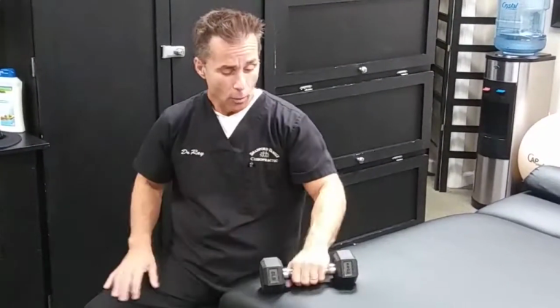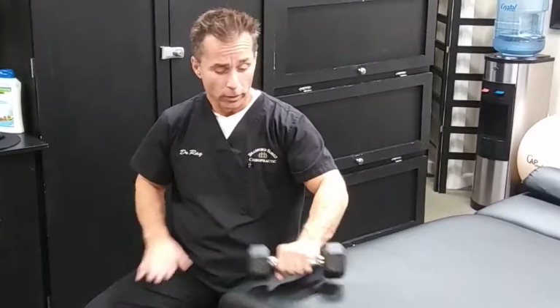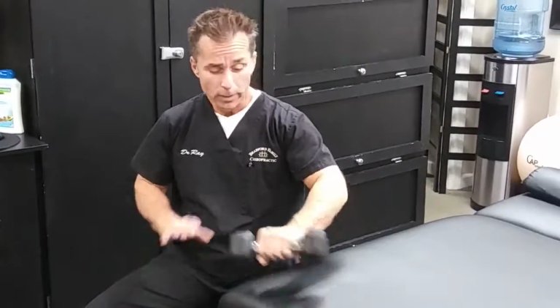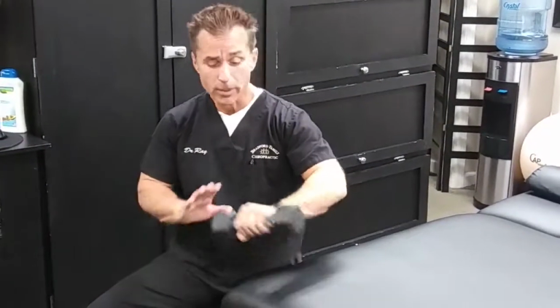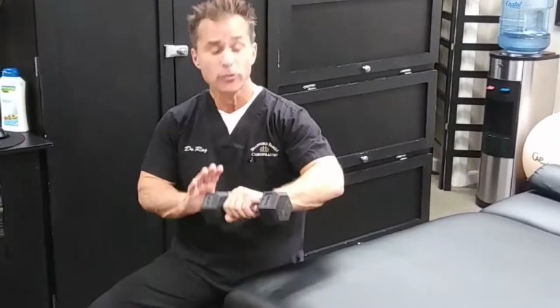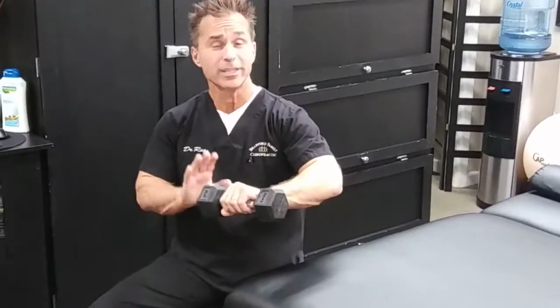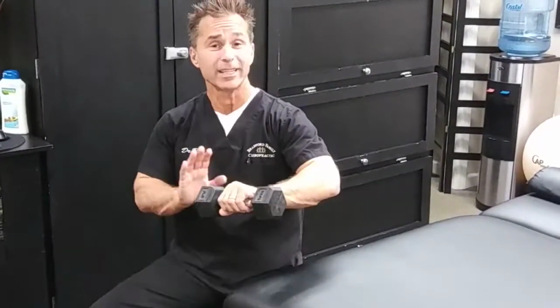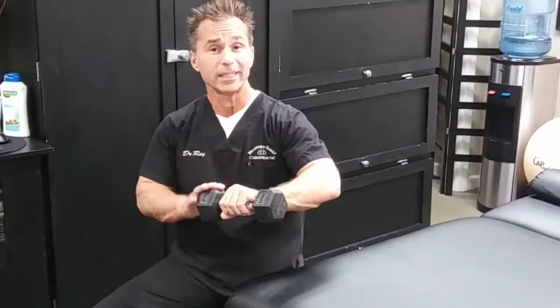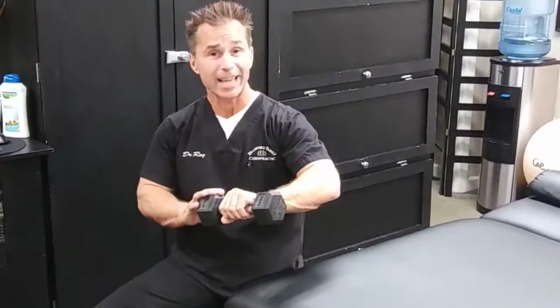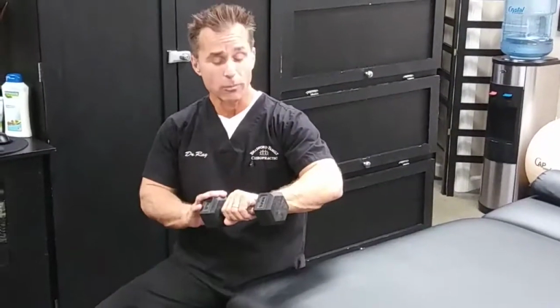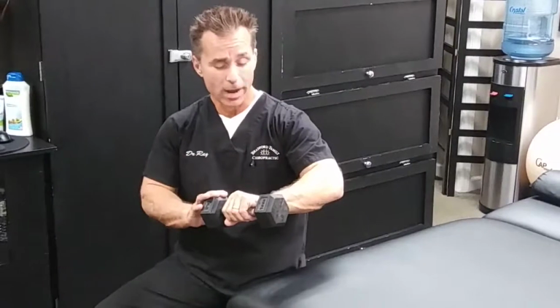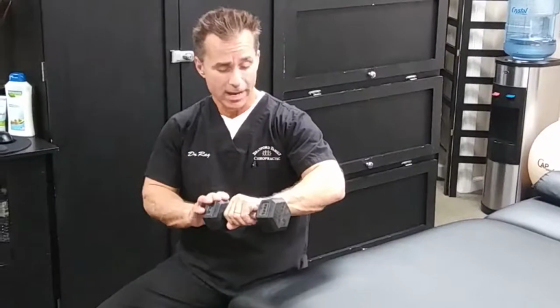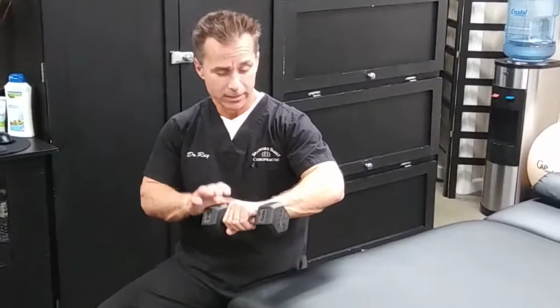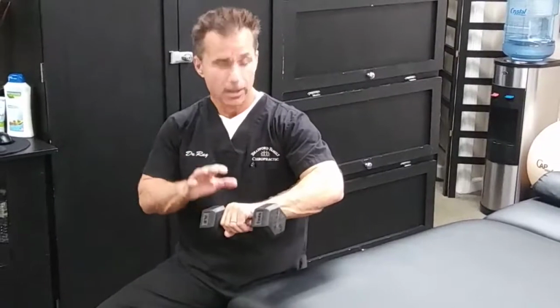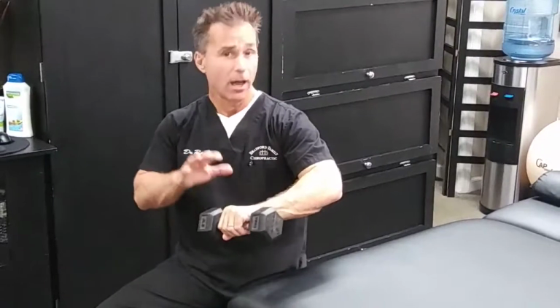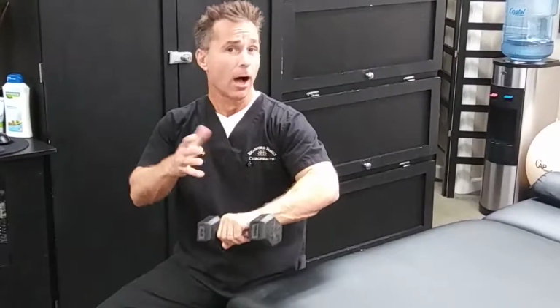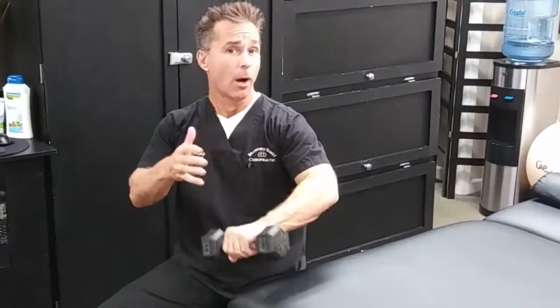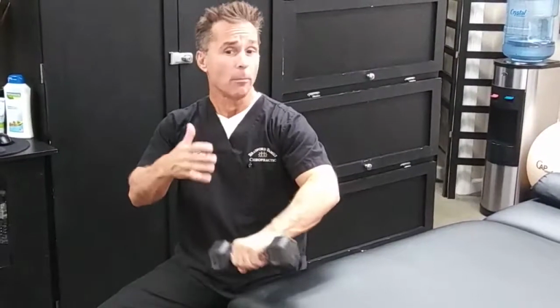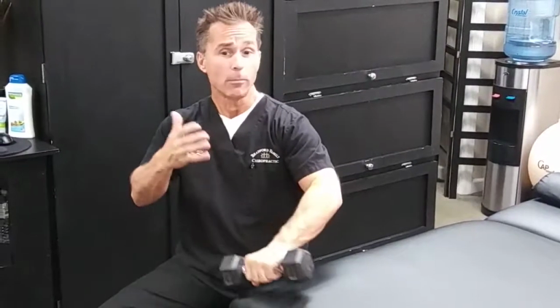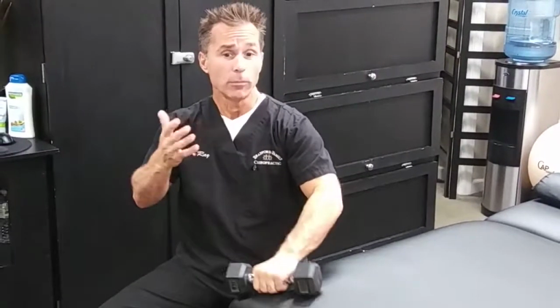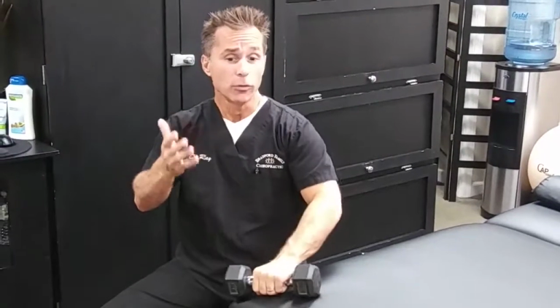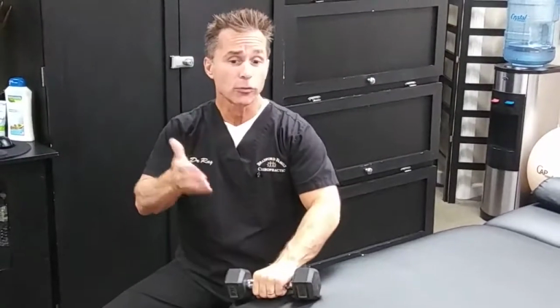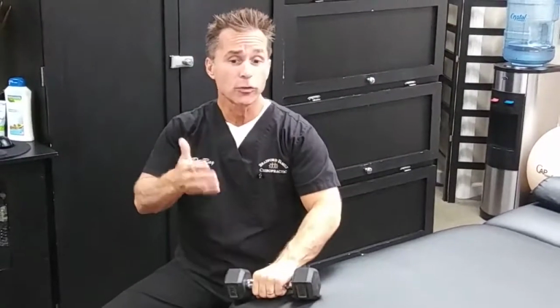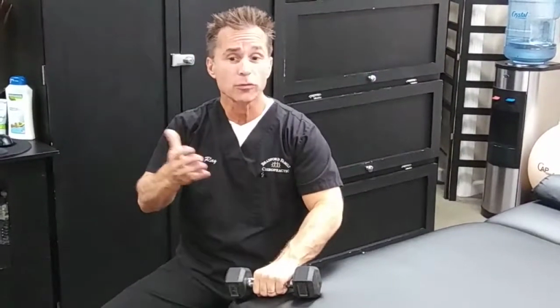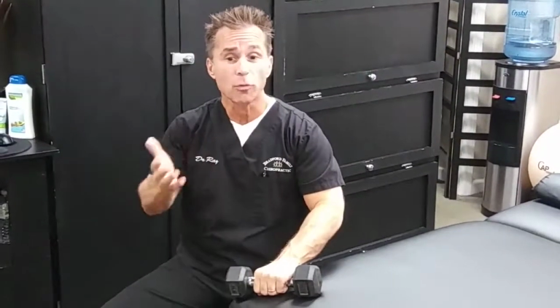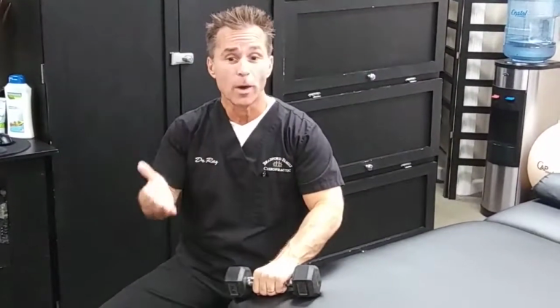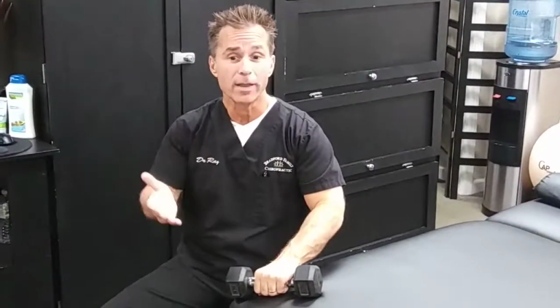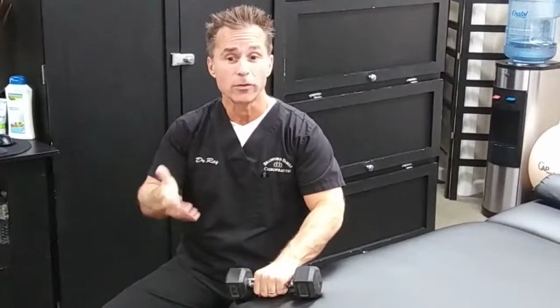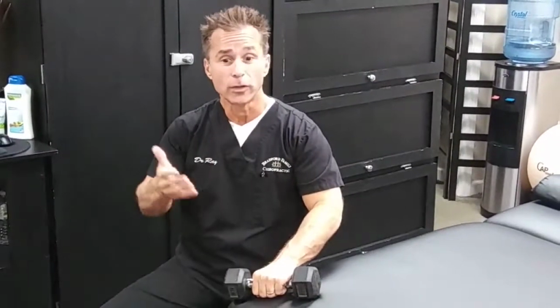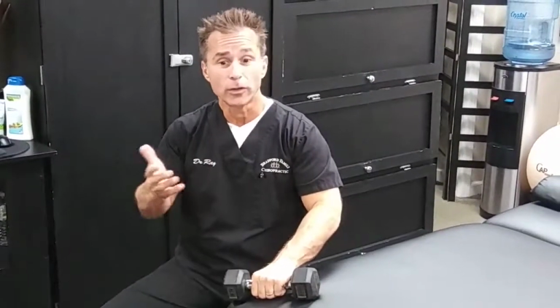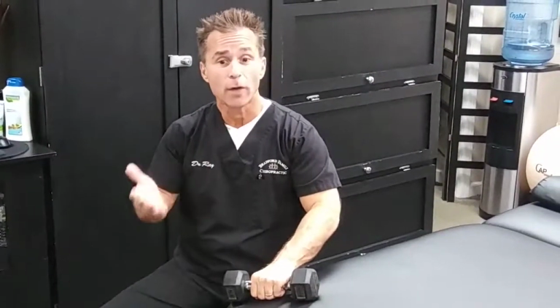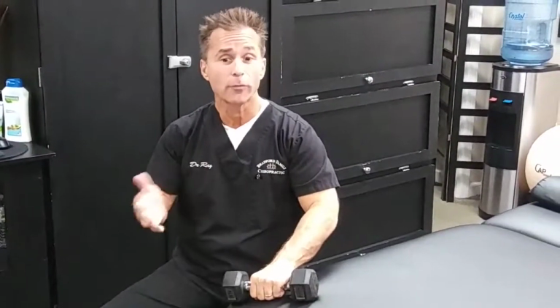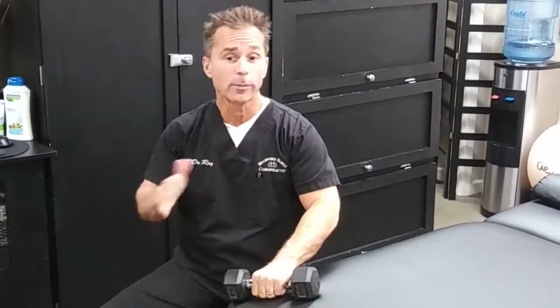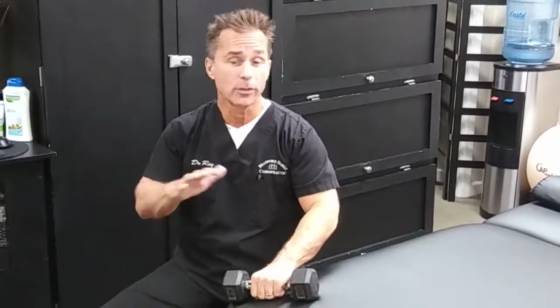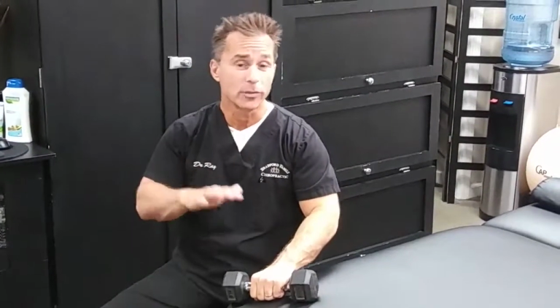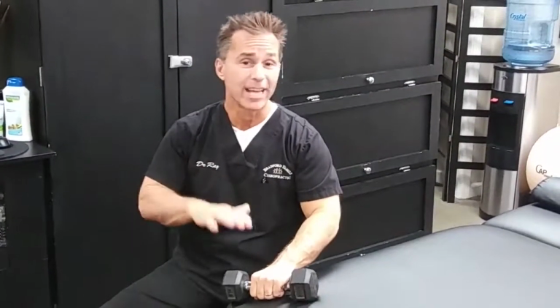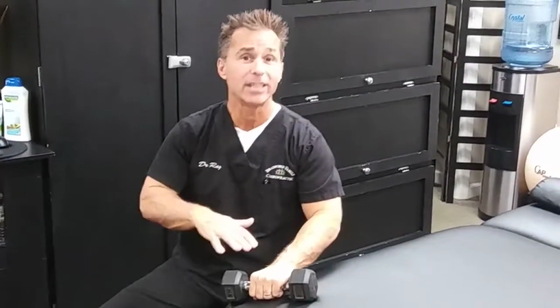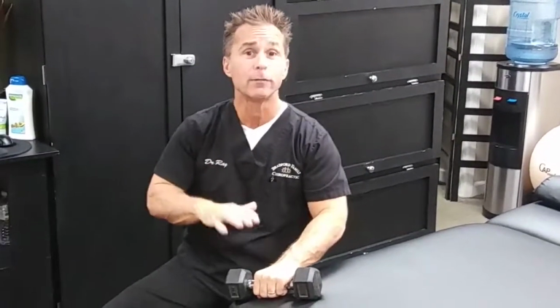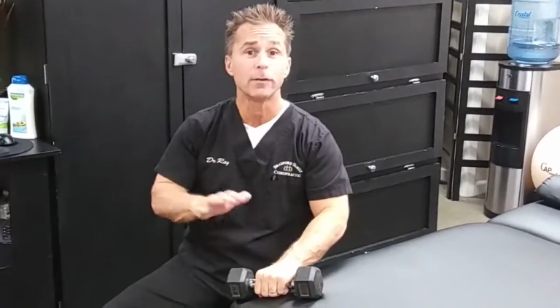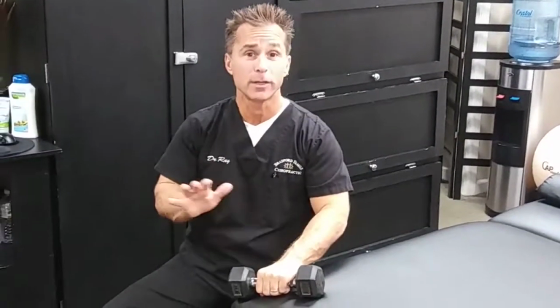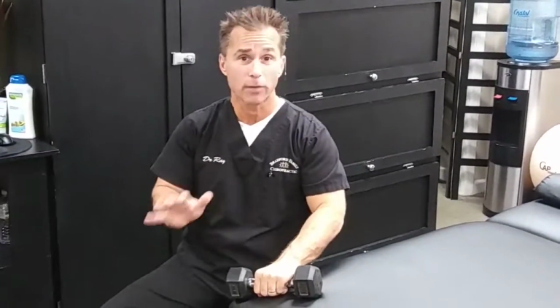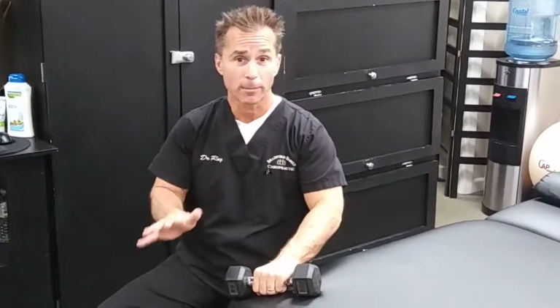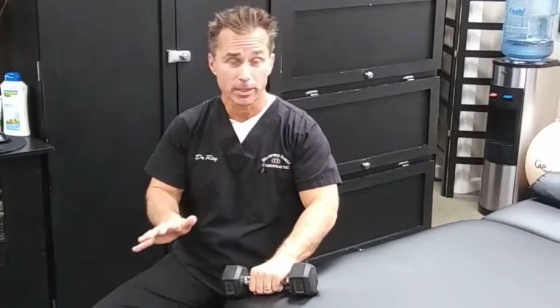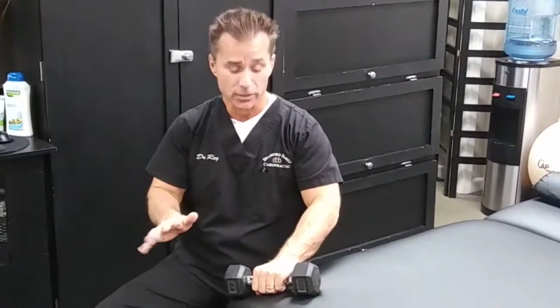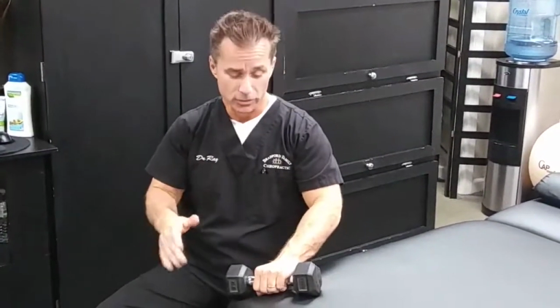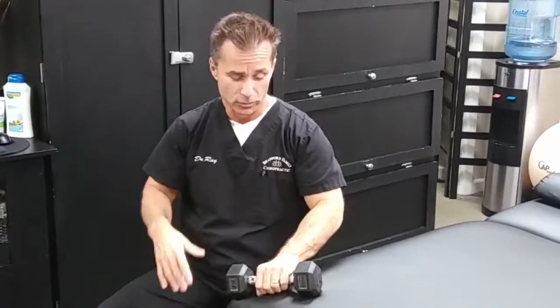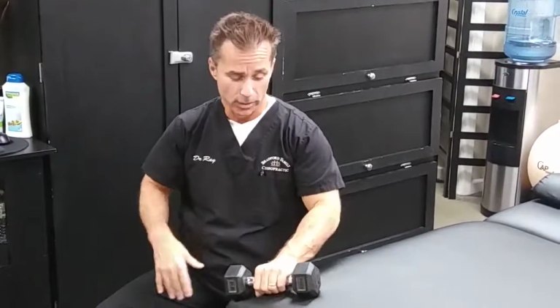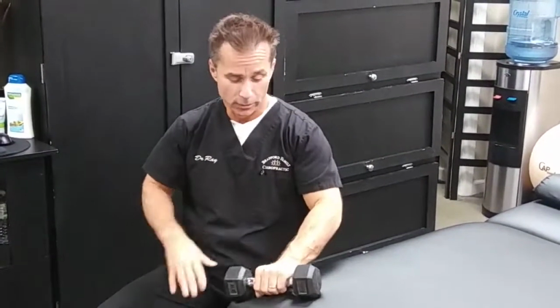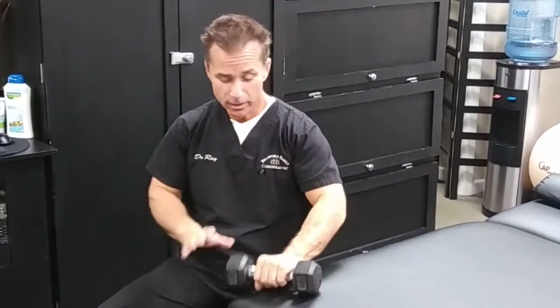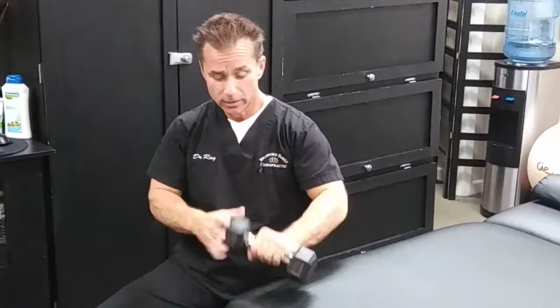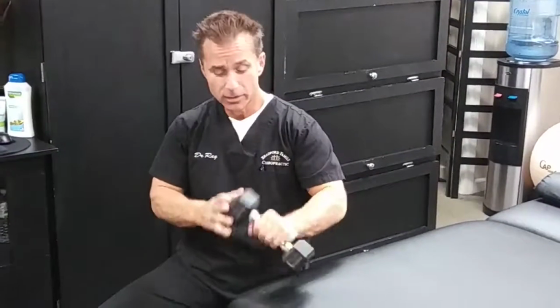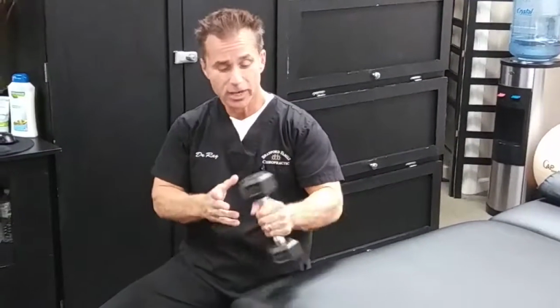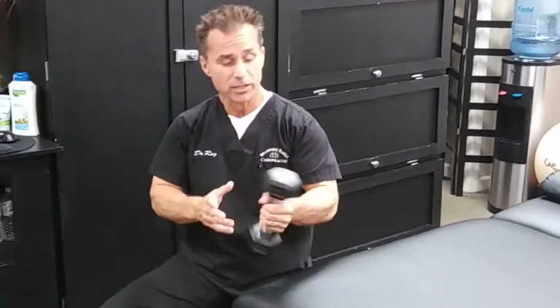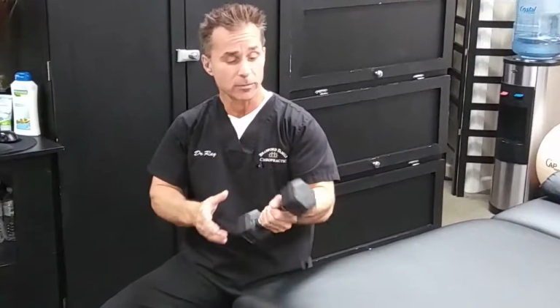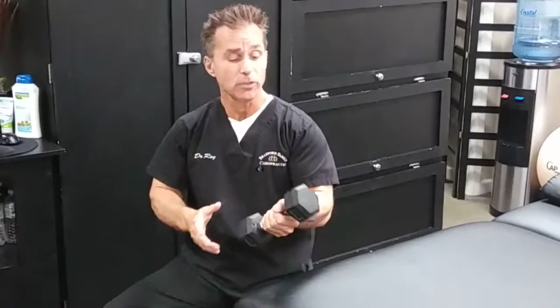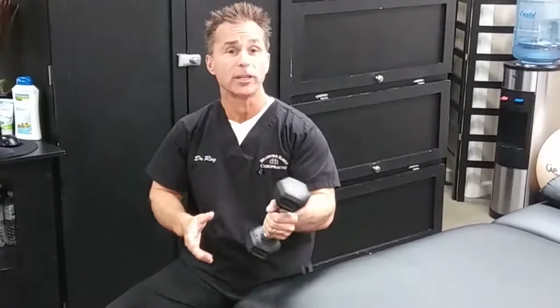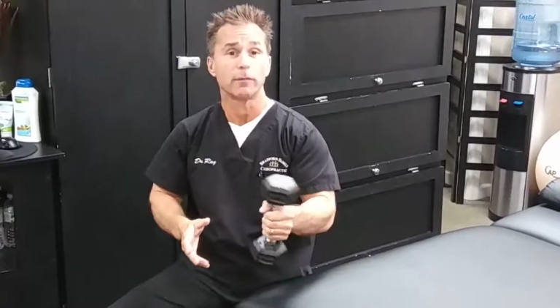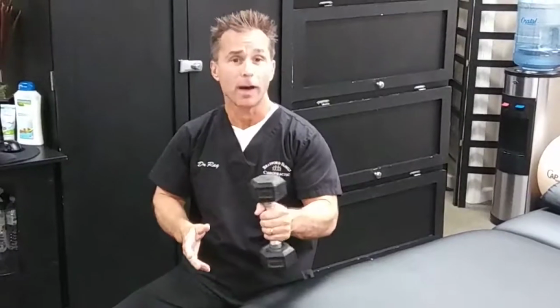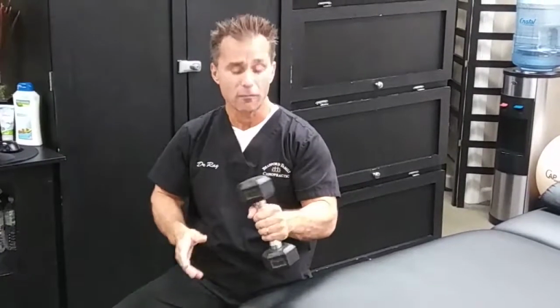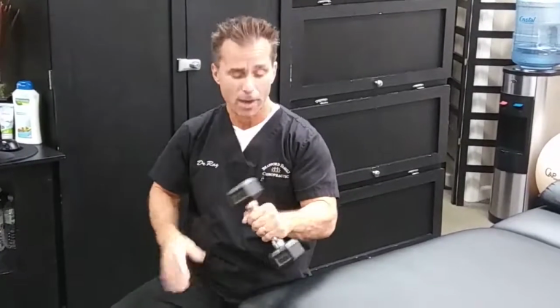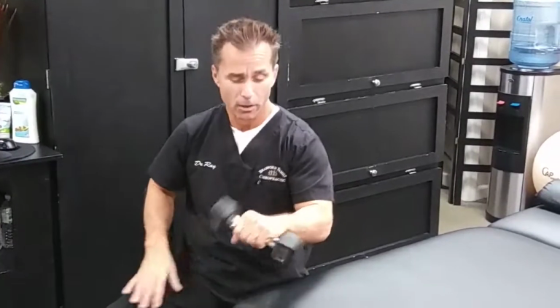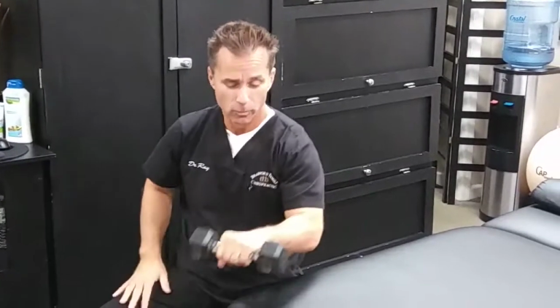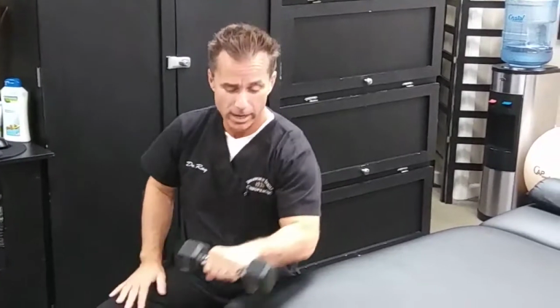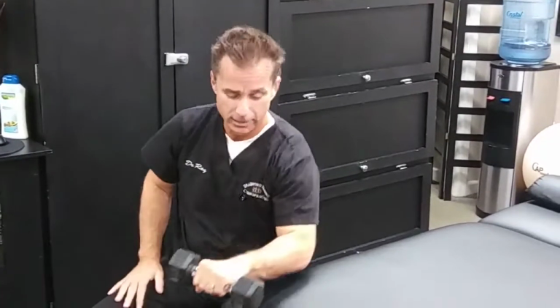We're going to be using a light weight. You'll choose a weight that you can comfortably do 10 to 15 repetitions with. In this case, I'm using a 5-pound weight.